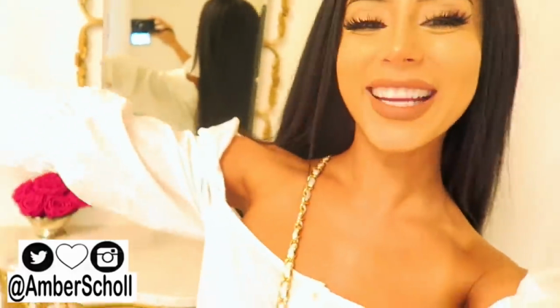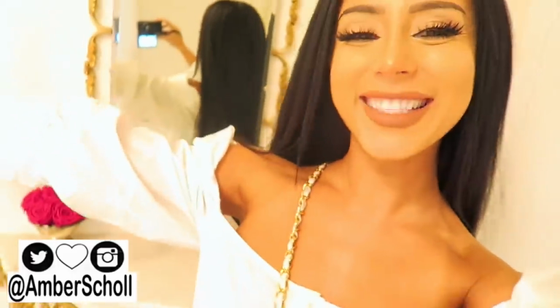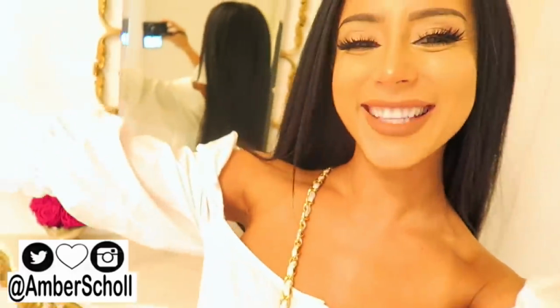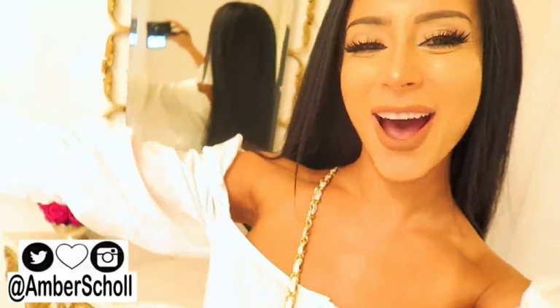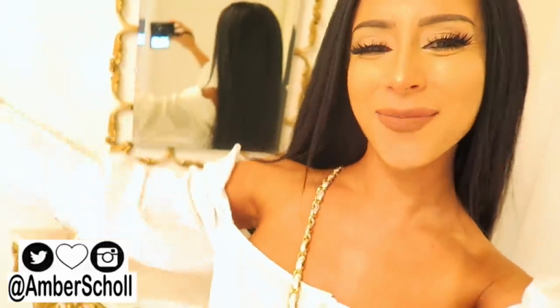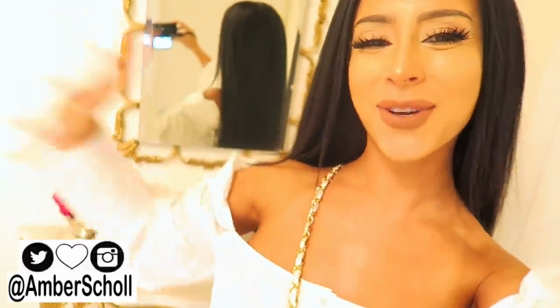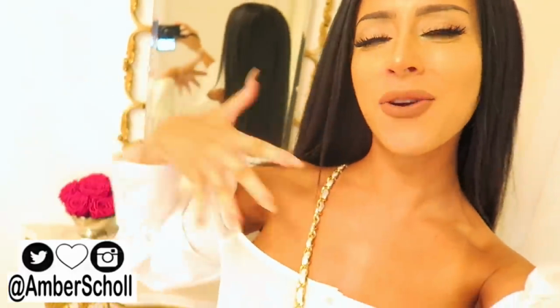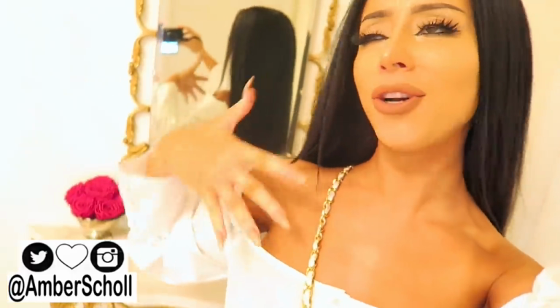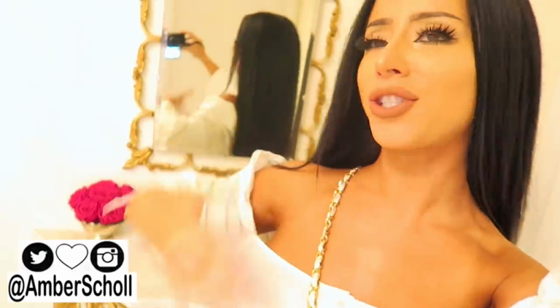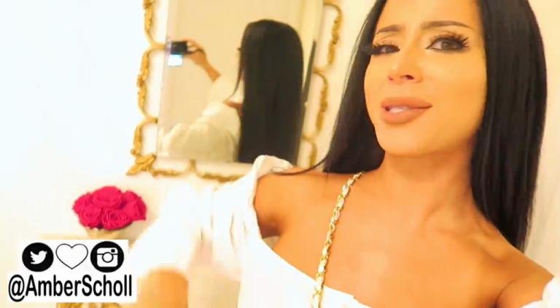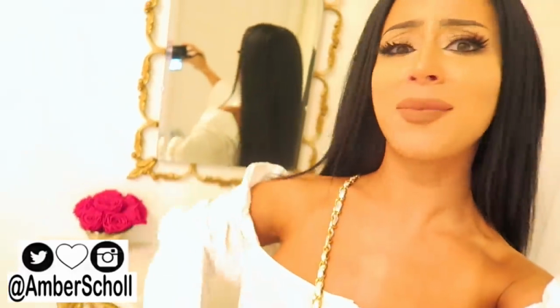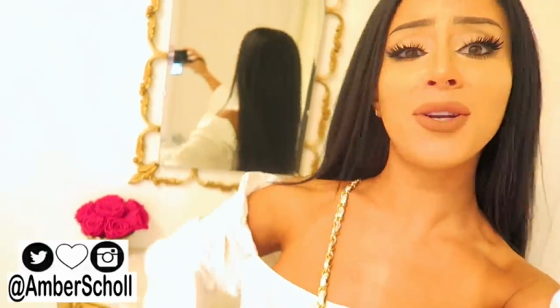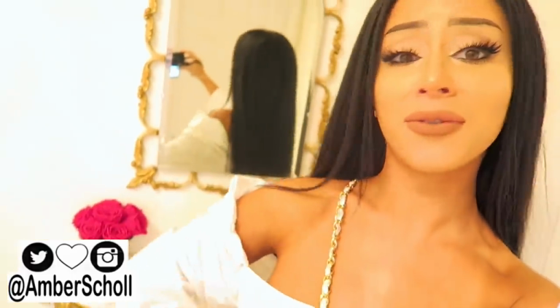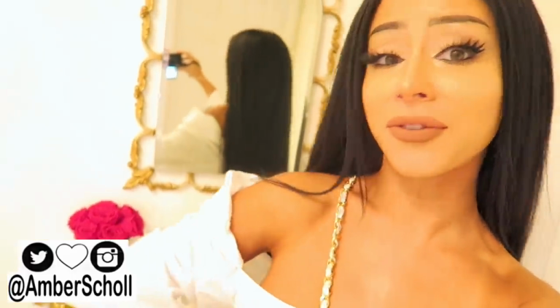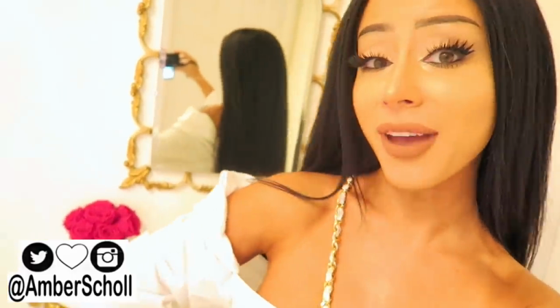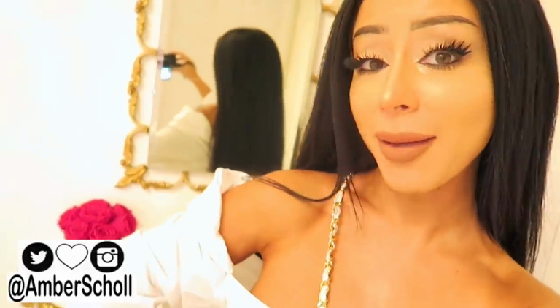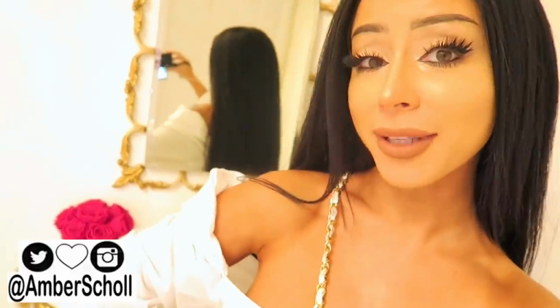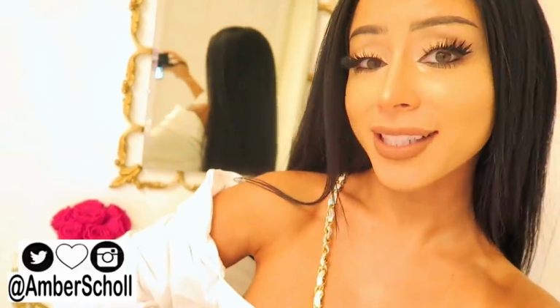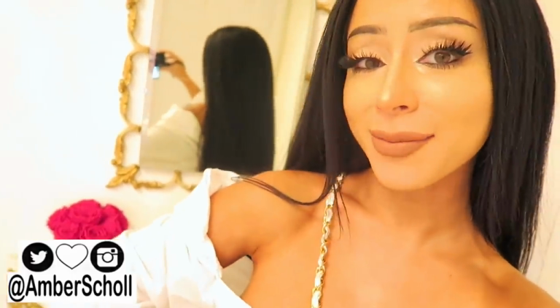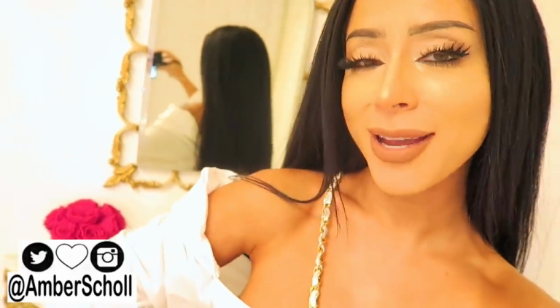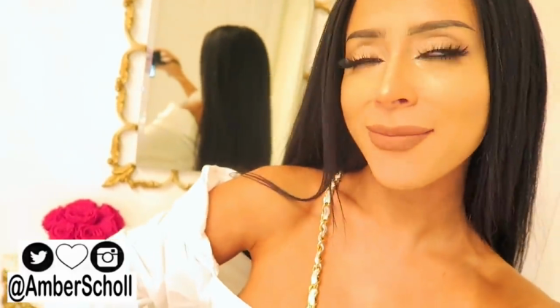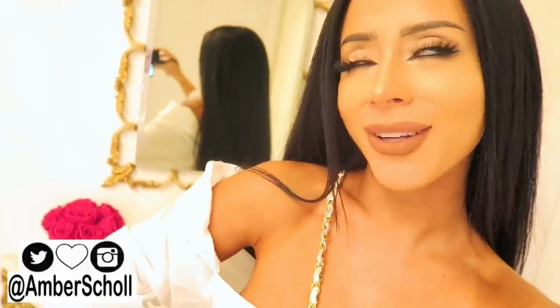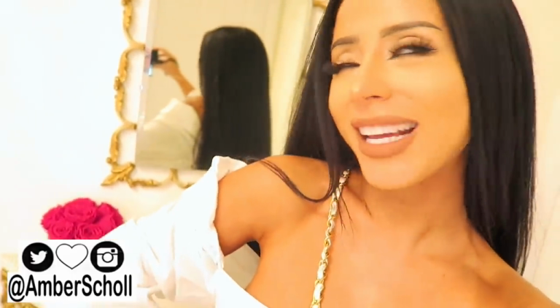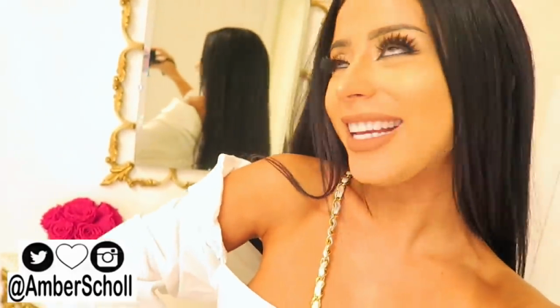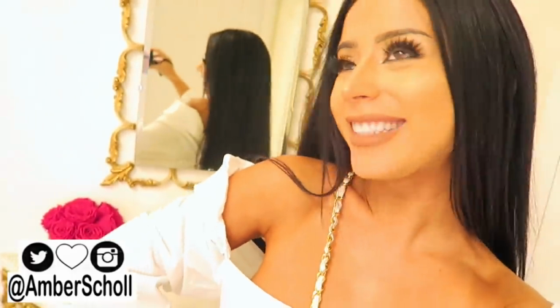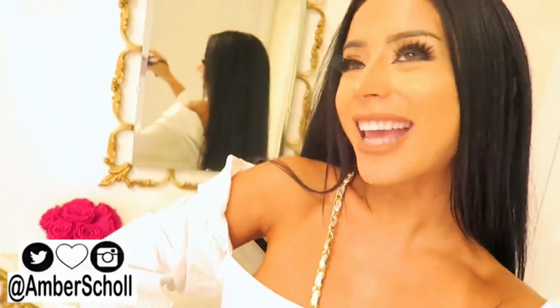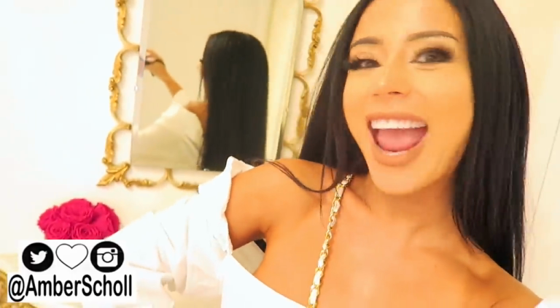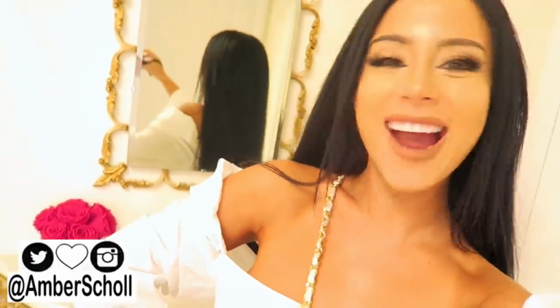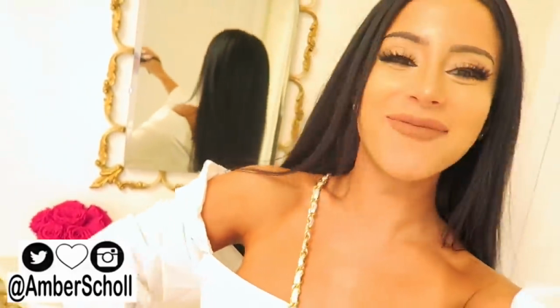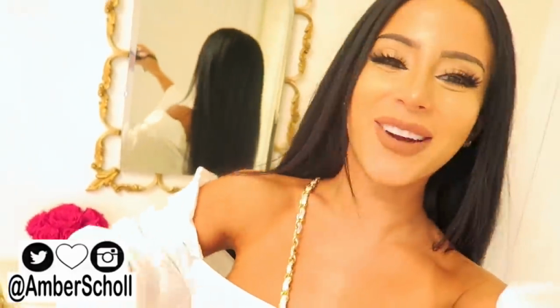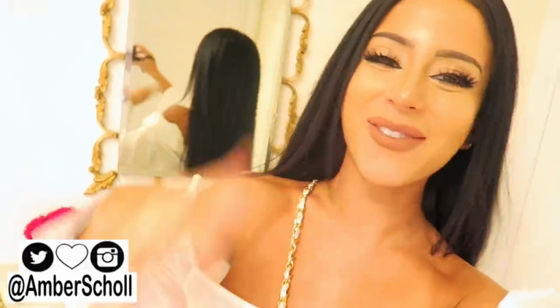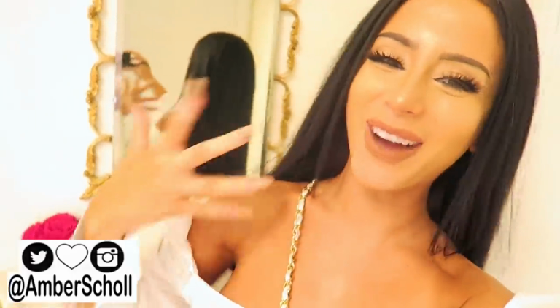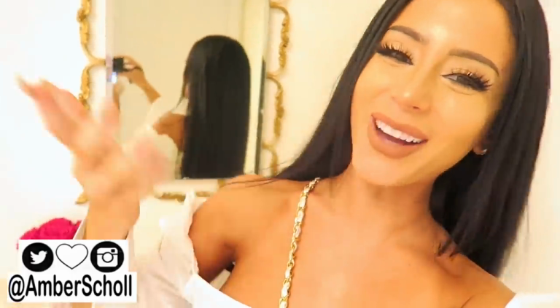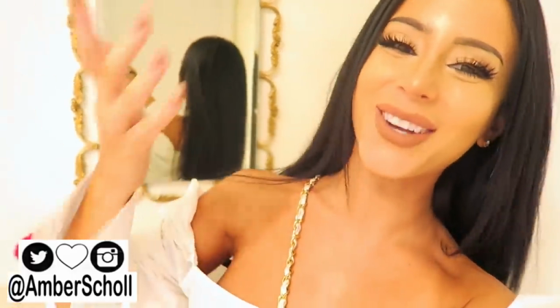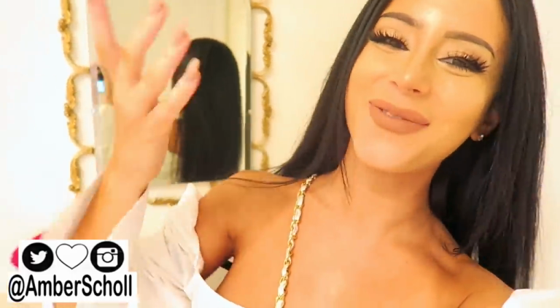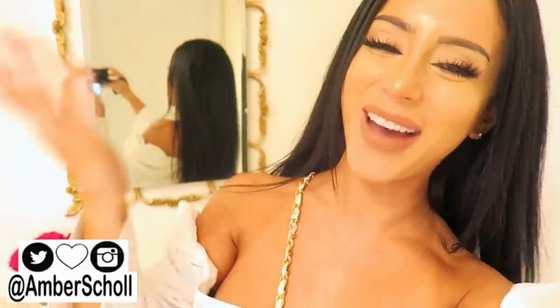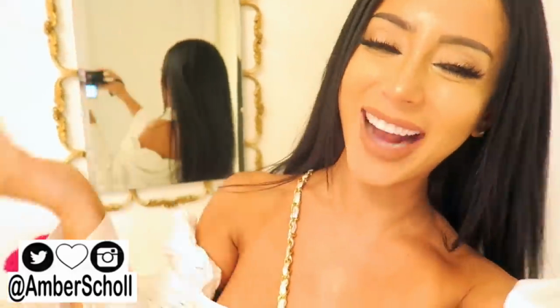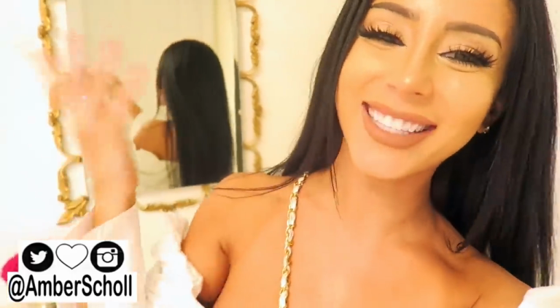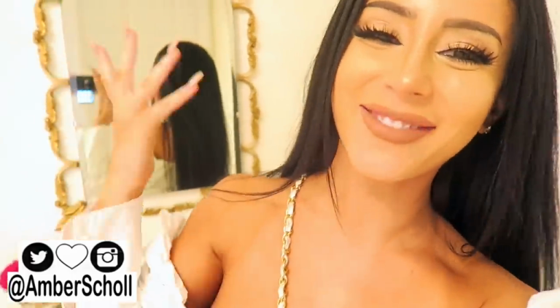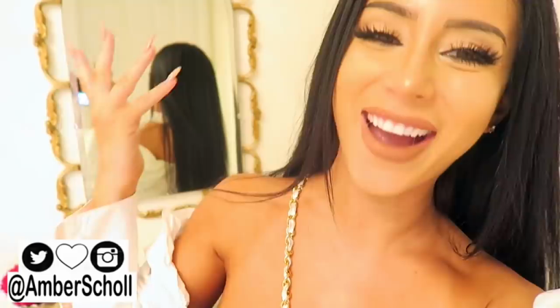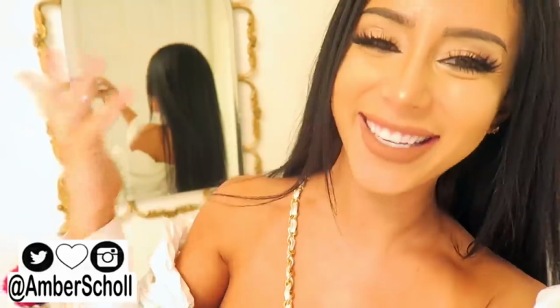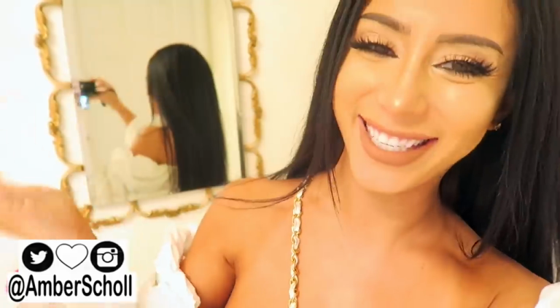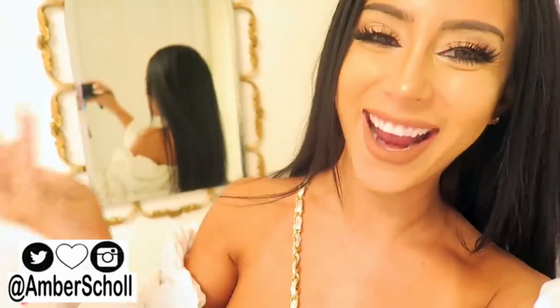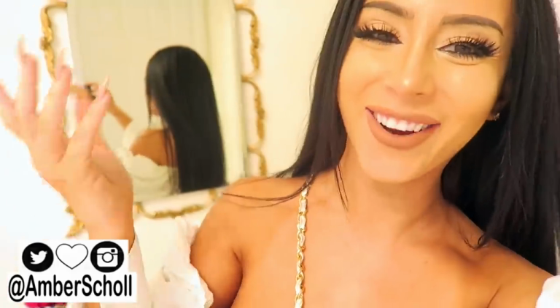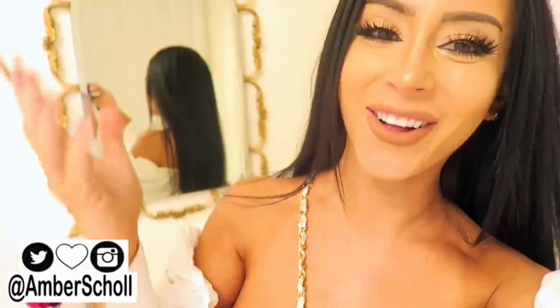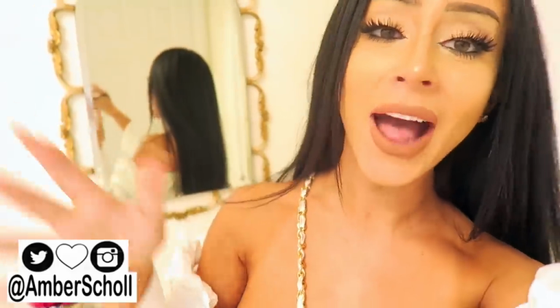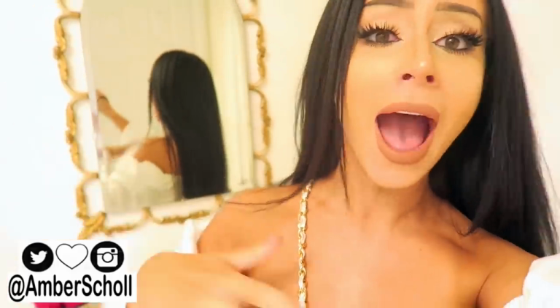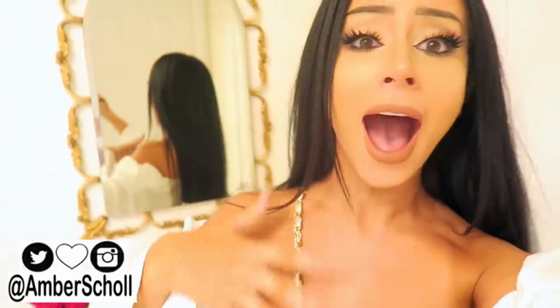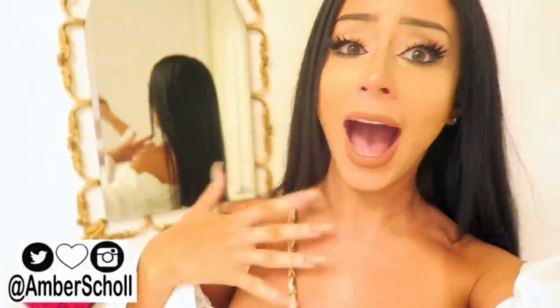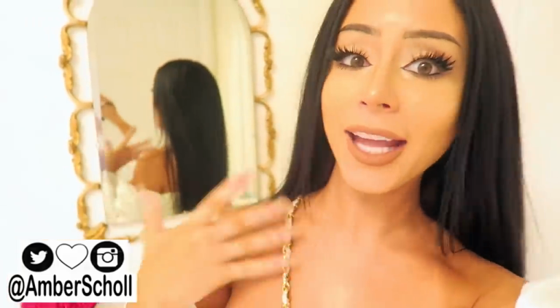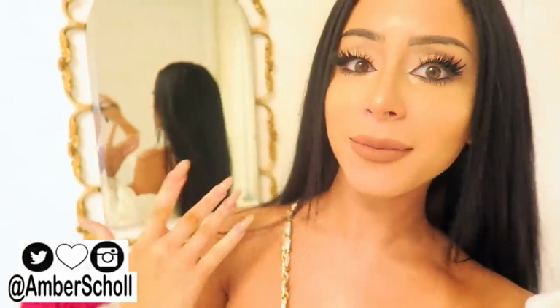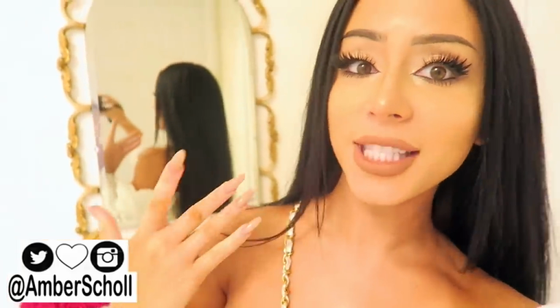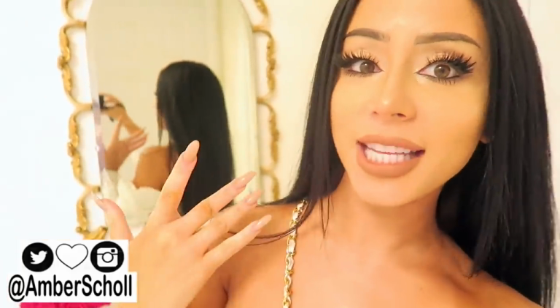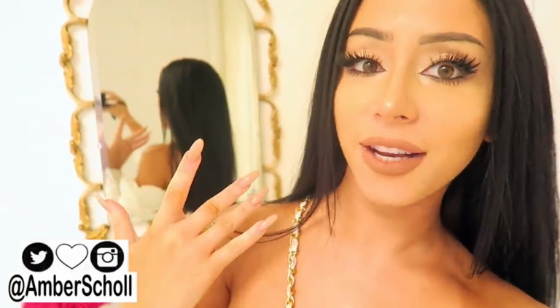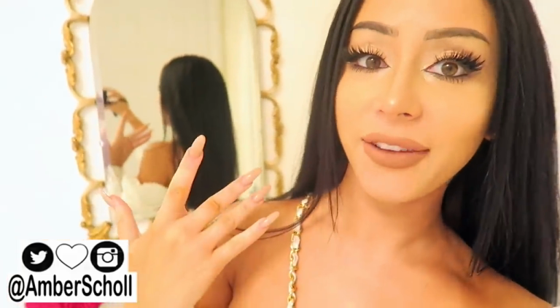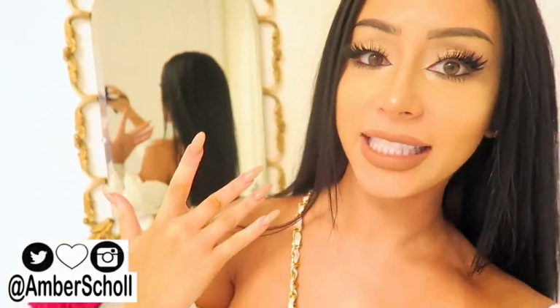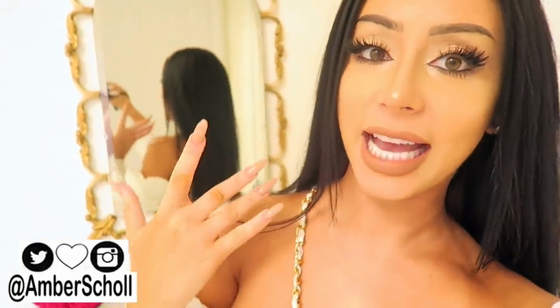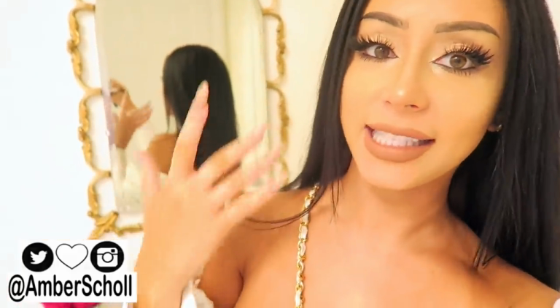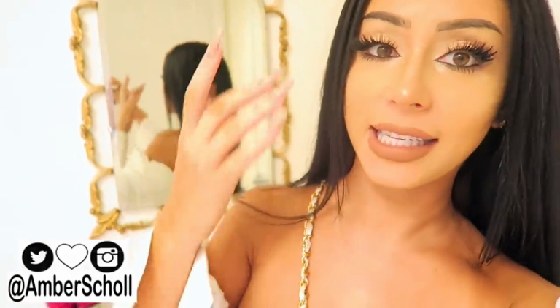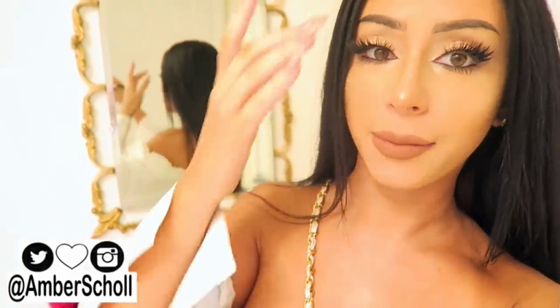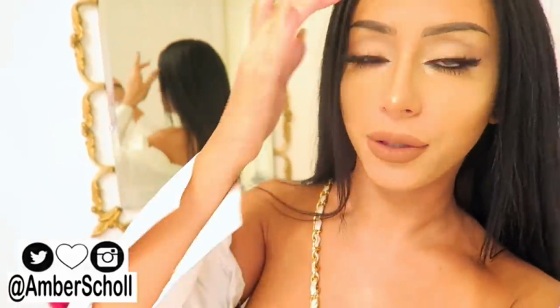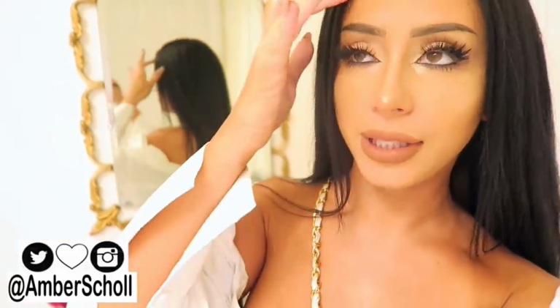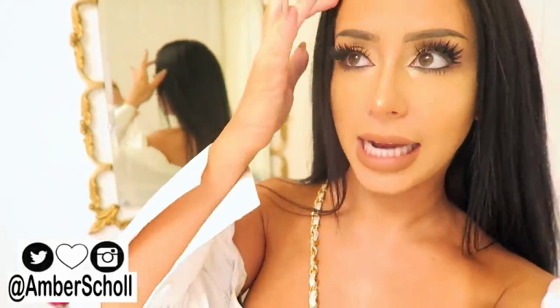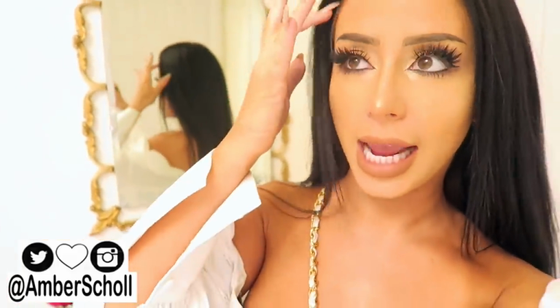What is up gorgeous, beautiful, fabulous people? It's Amber! Welcome back to my channel! I am just in a fantastic mood today.